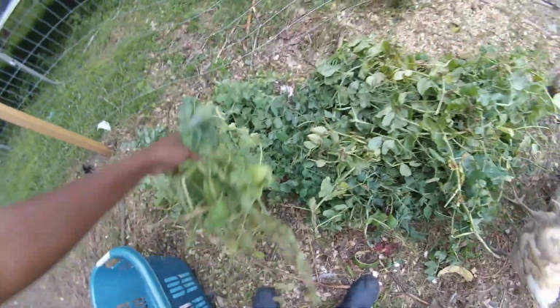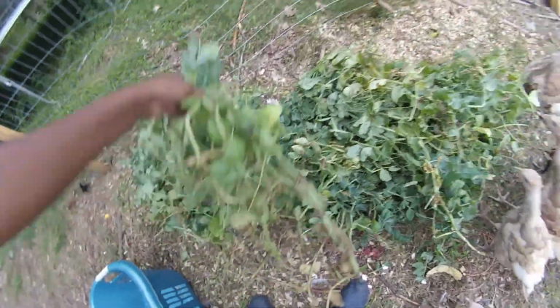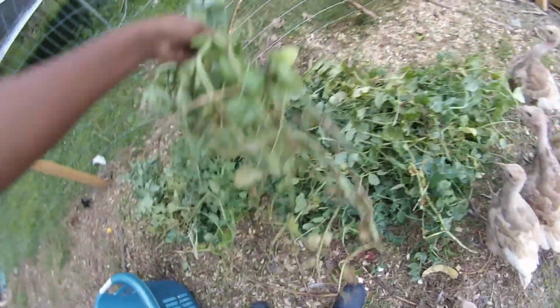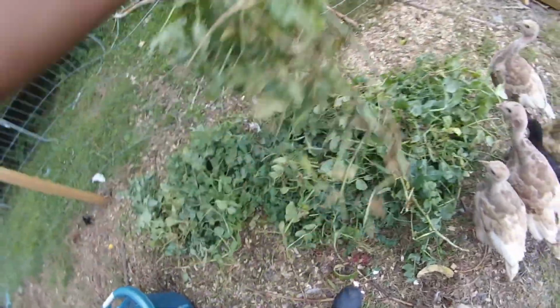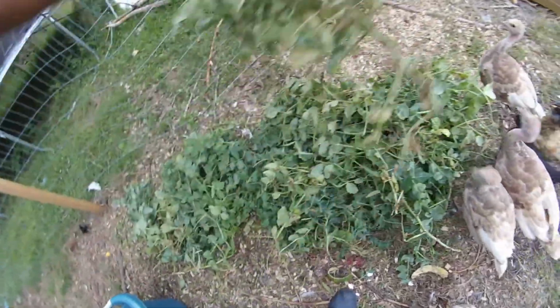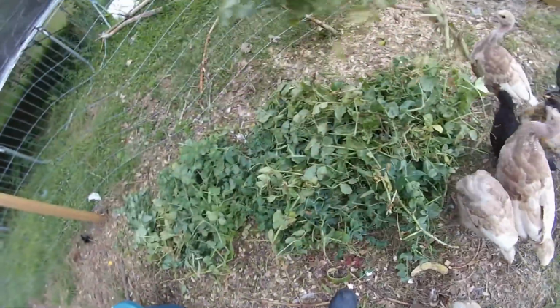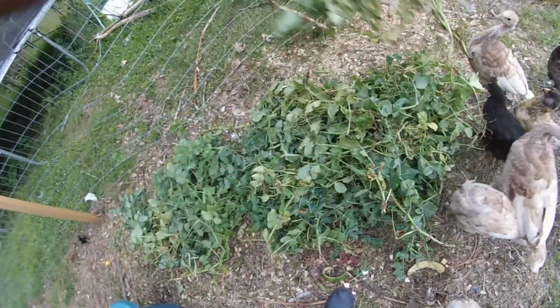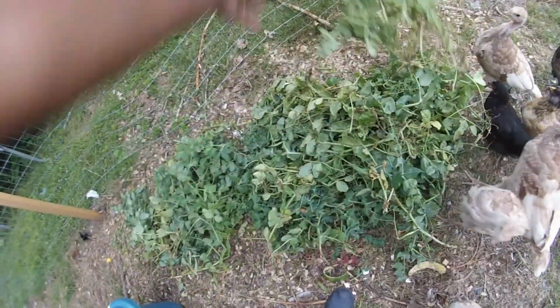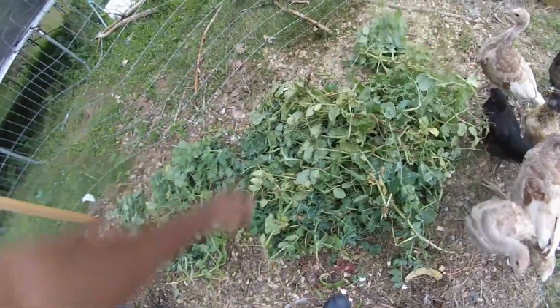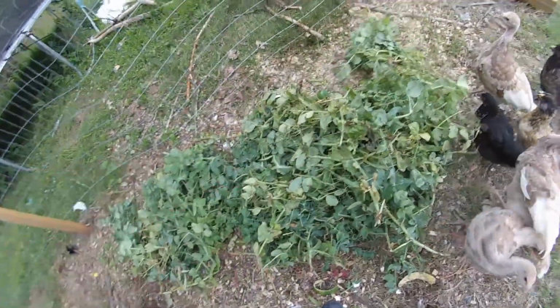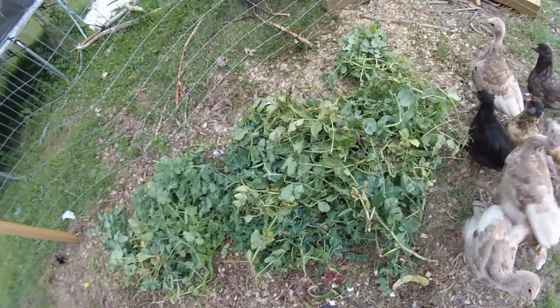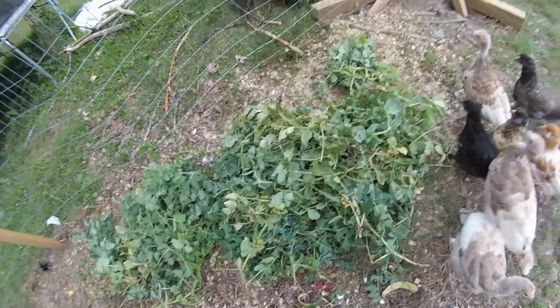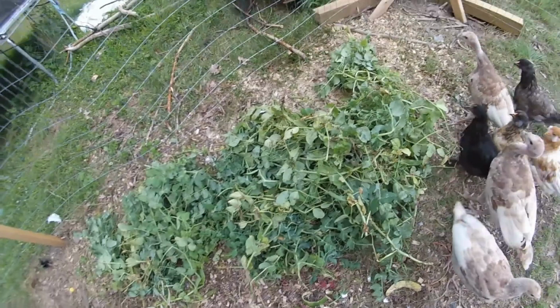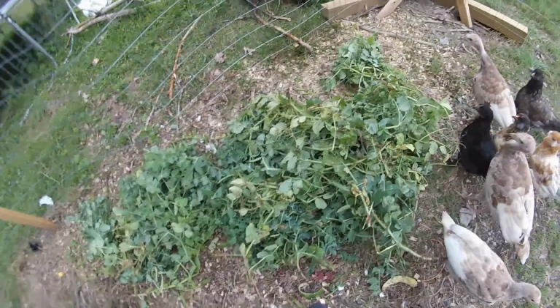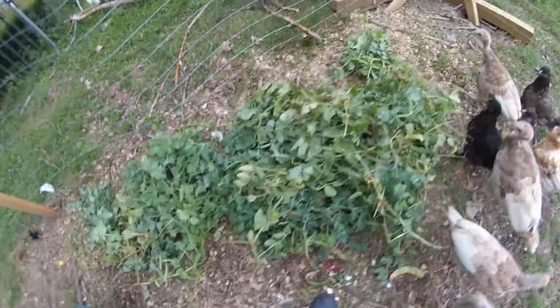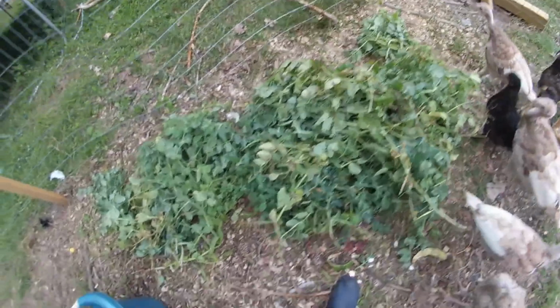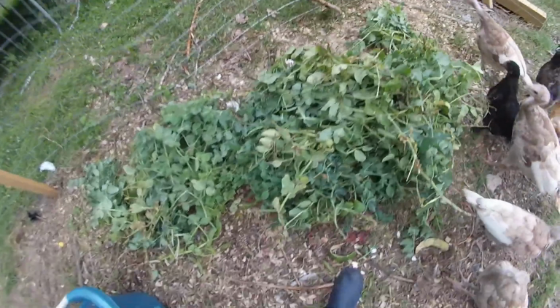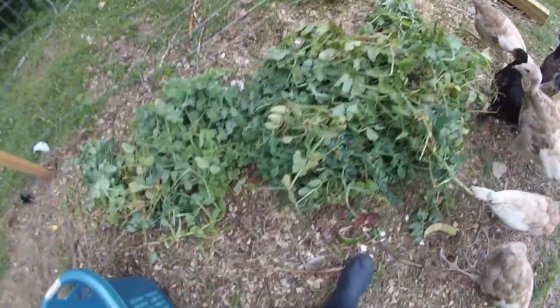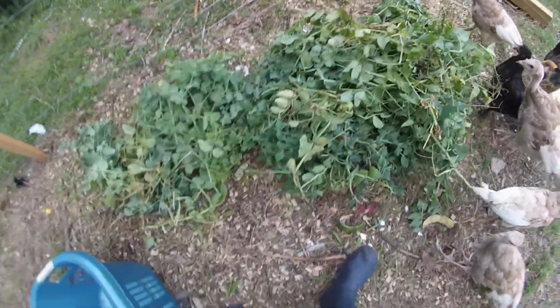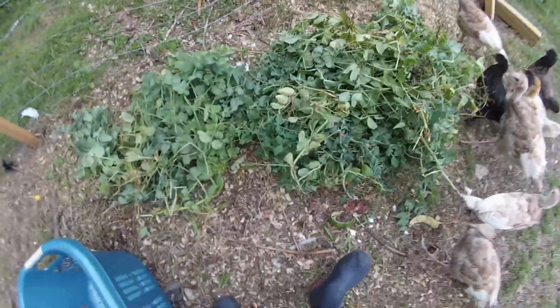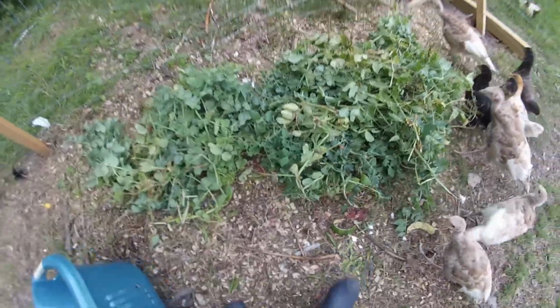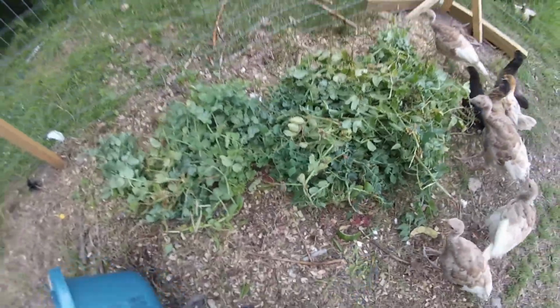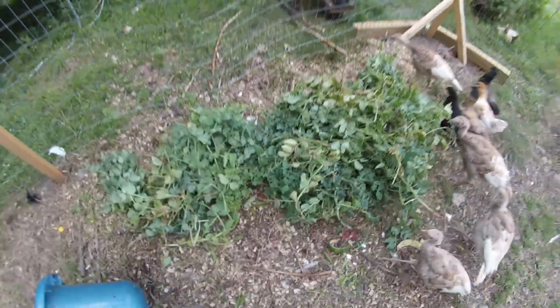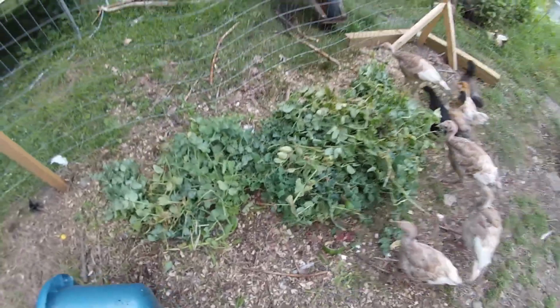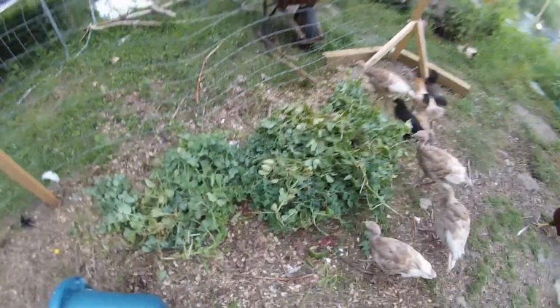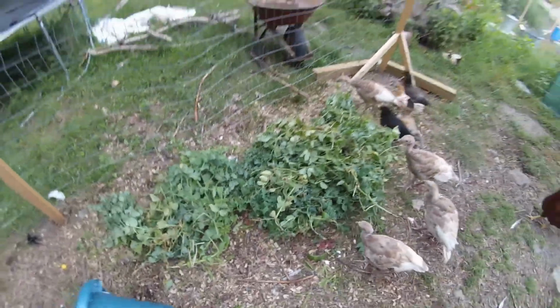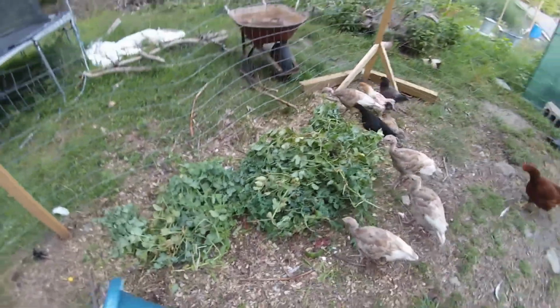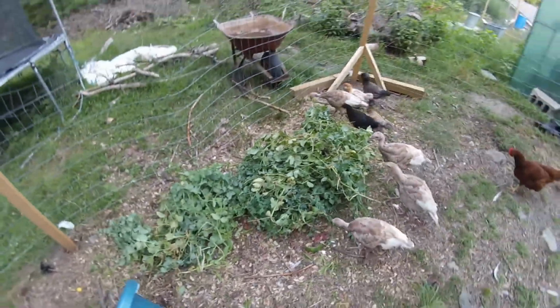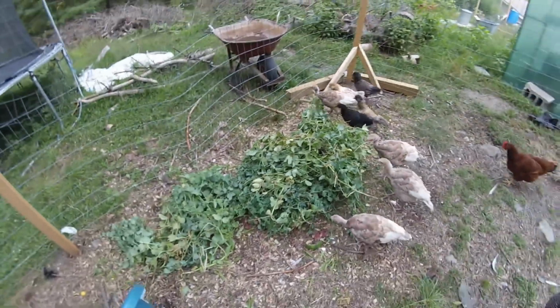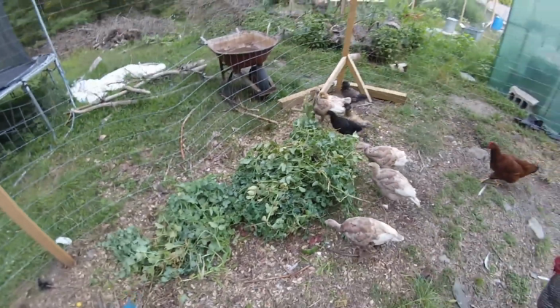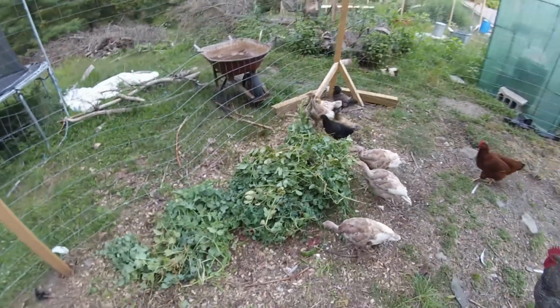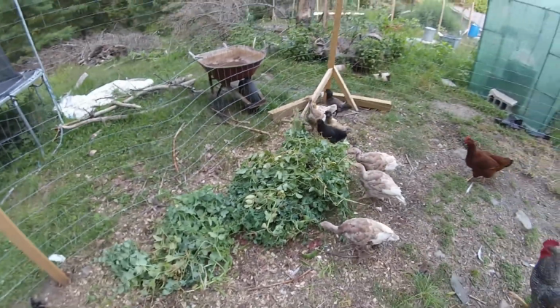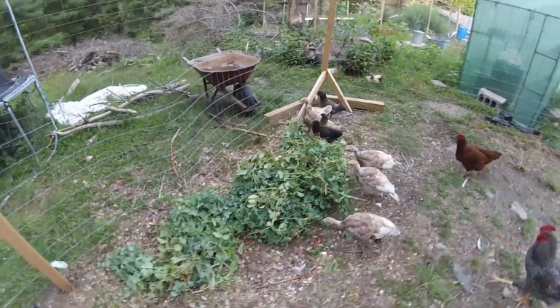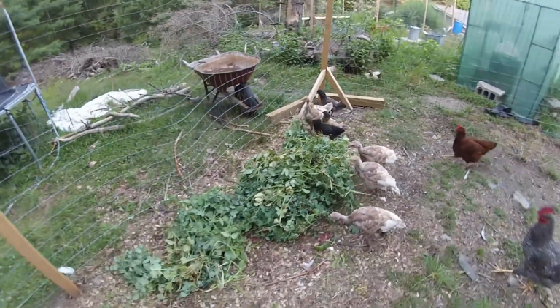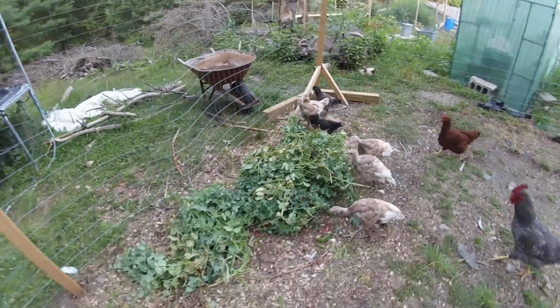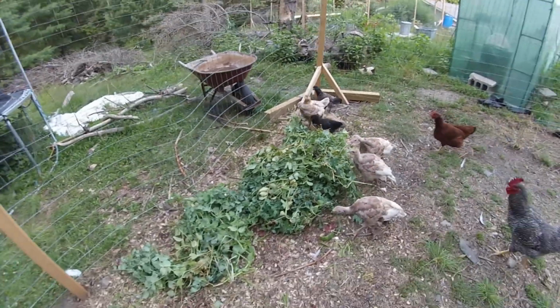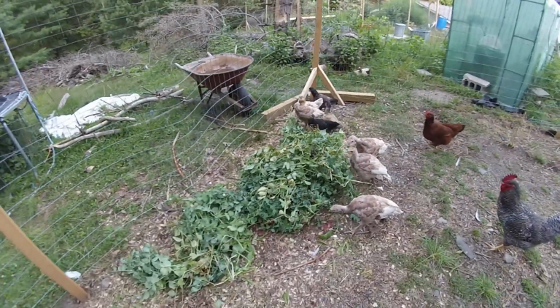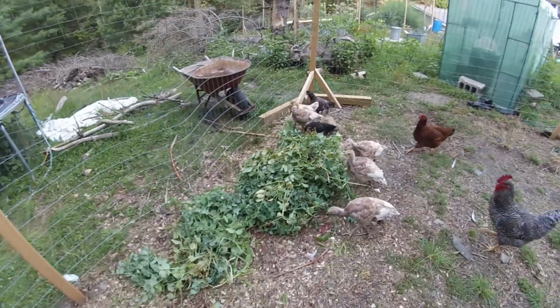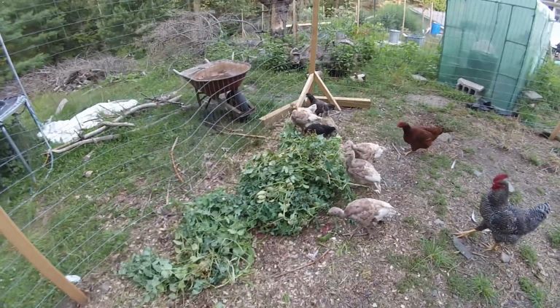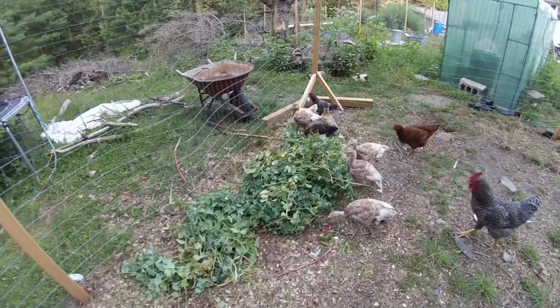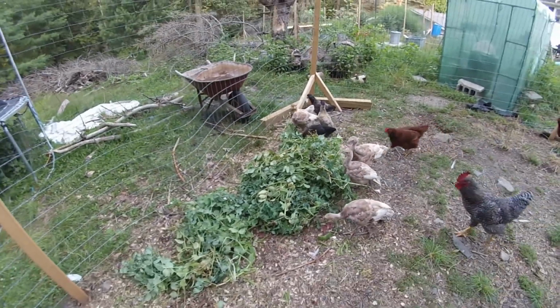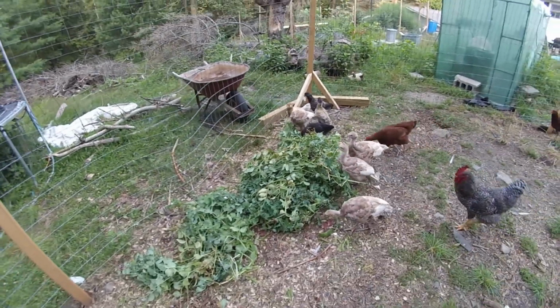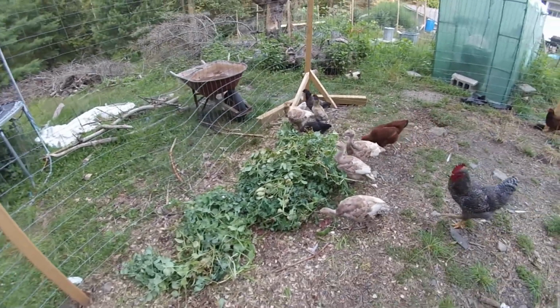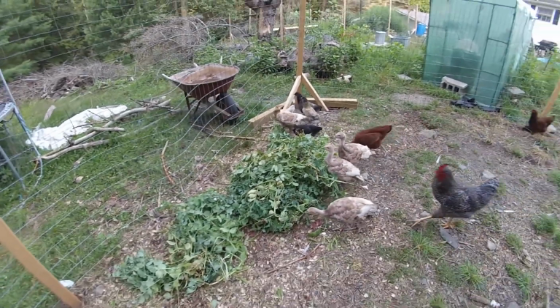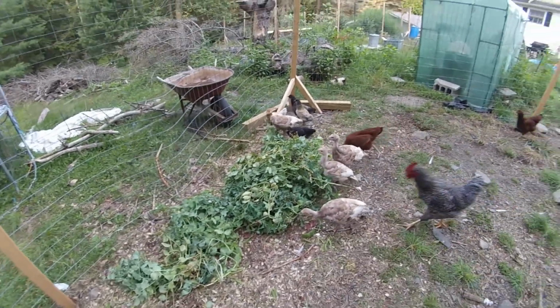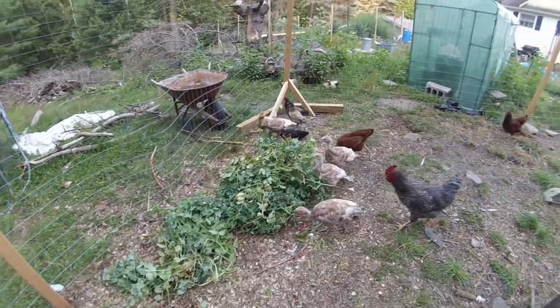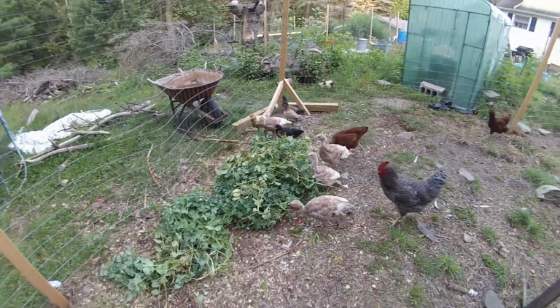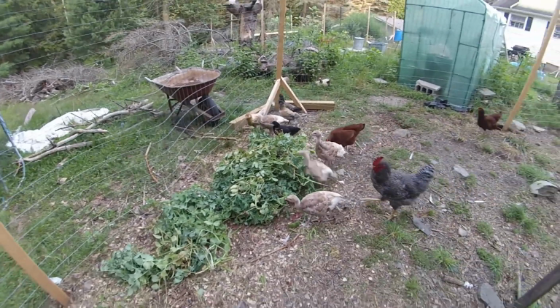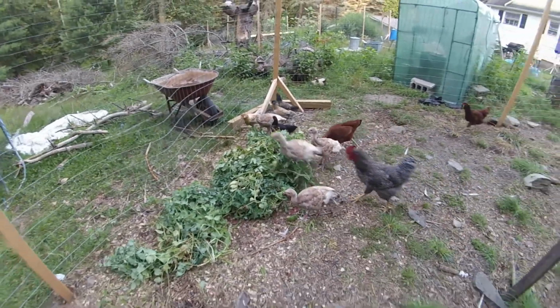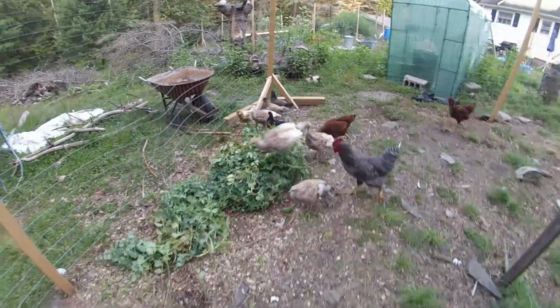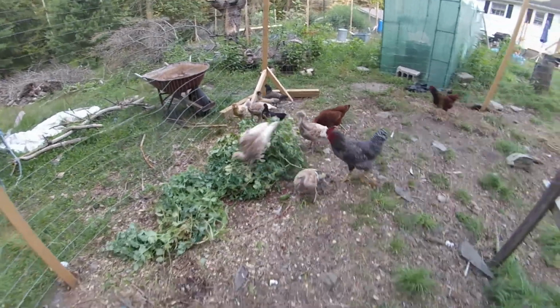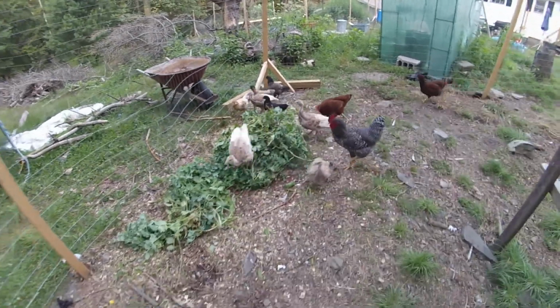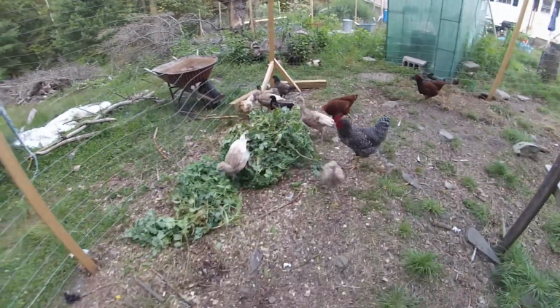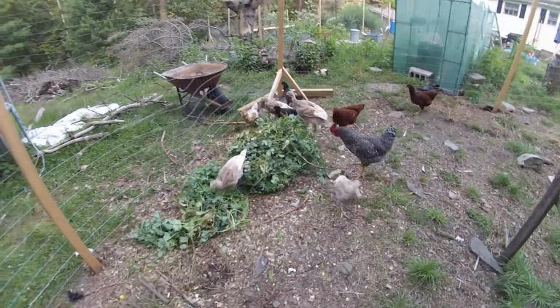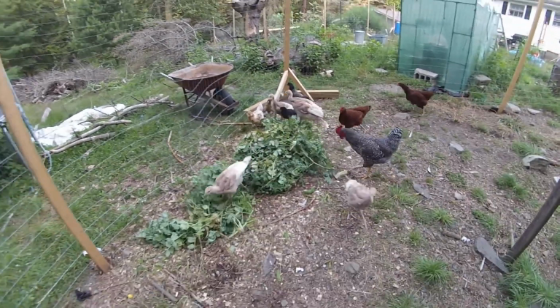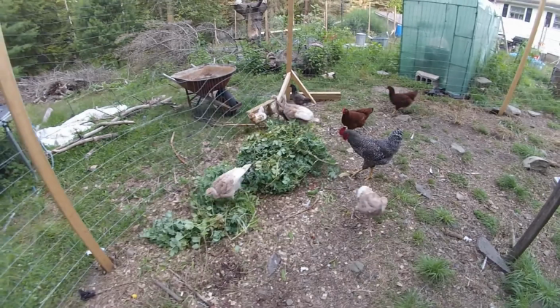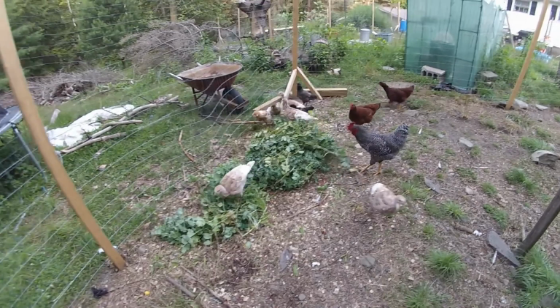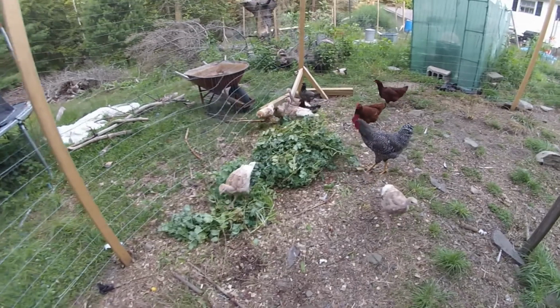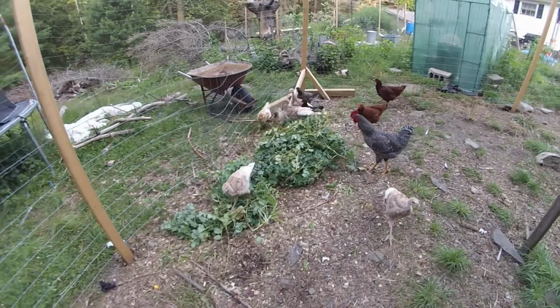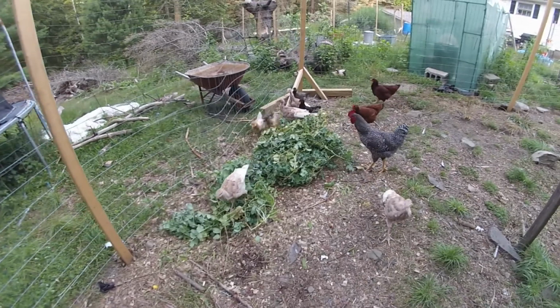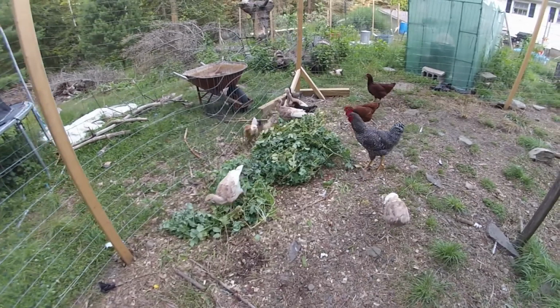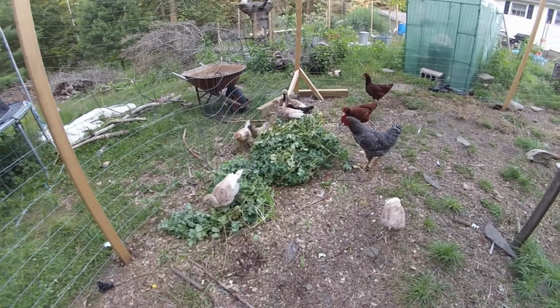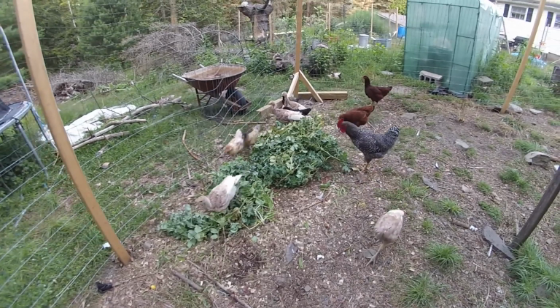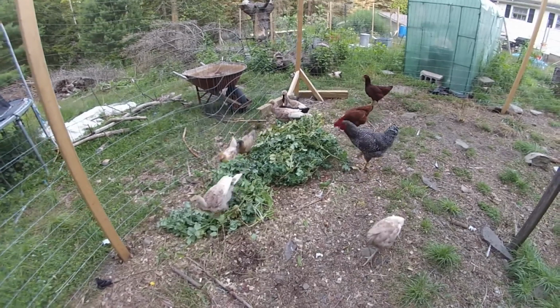Encouraging the birds to scratch through the pea vine material — 'Scratch through it, guys, see what that's all about. Does that look interesting or what?'